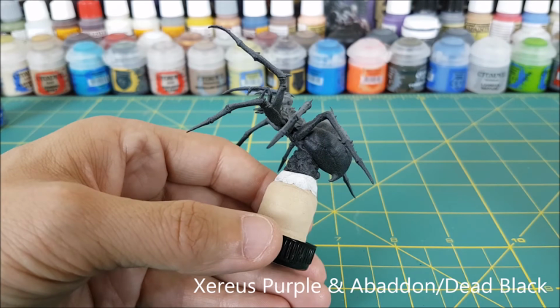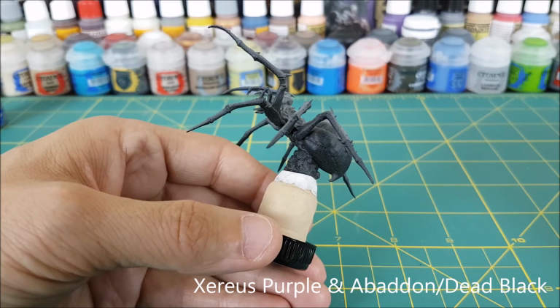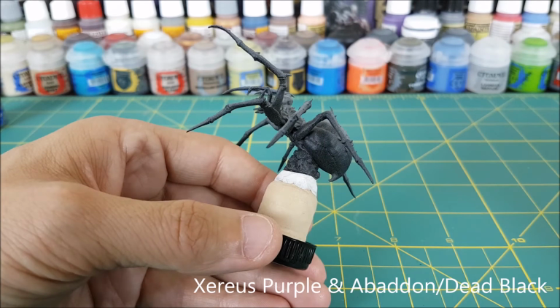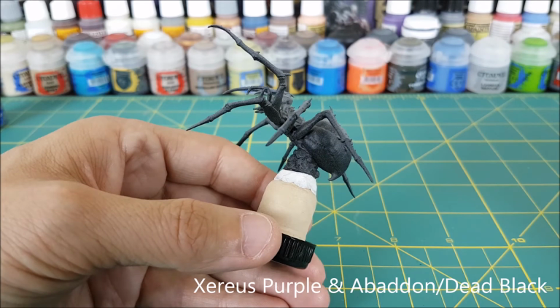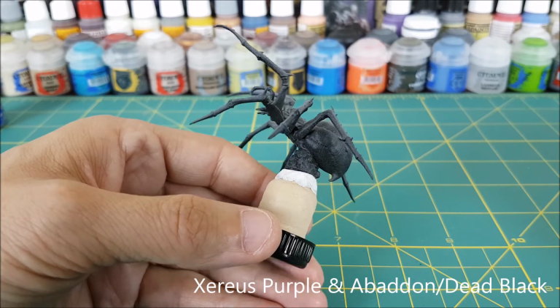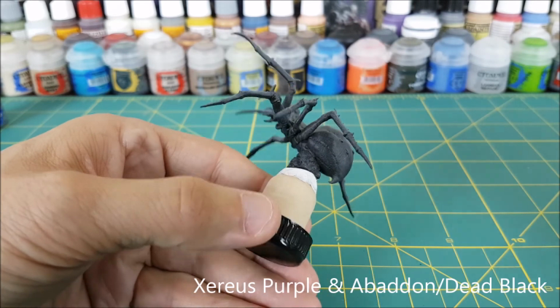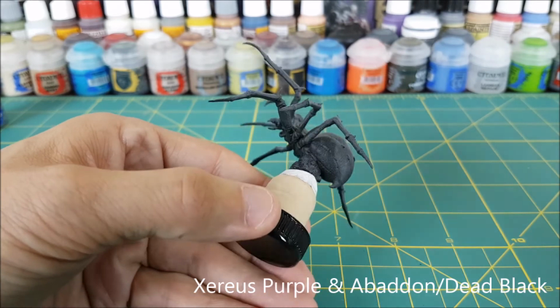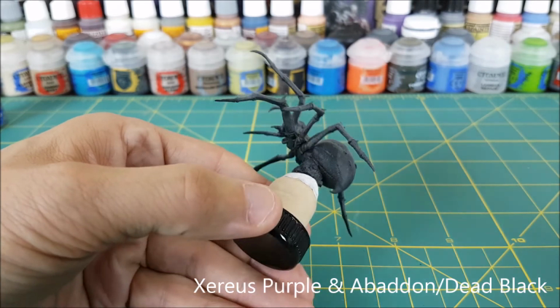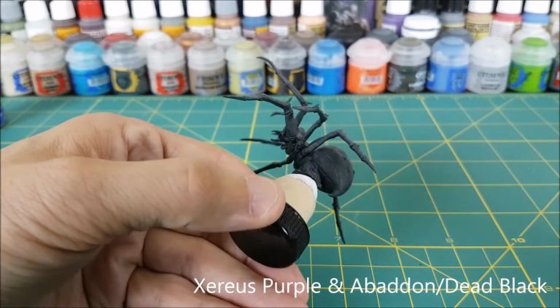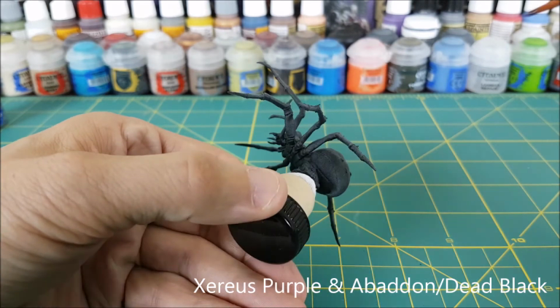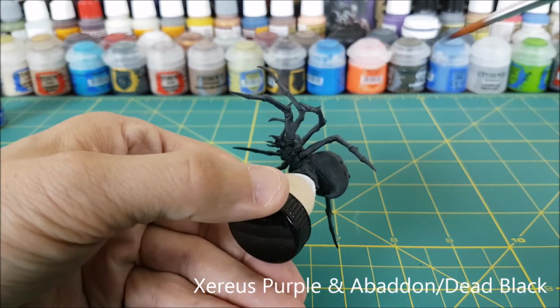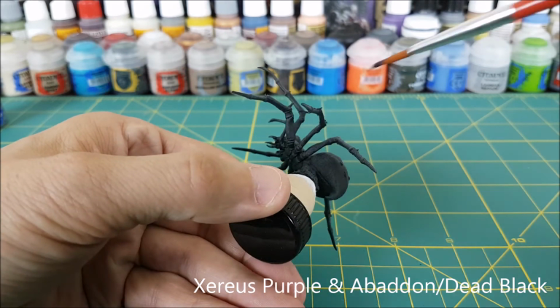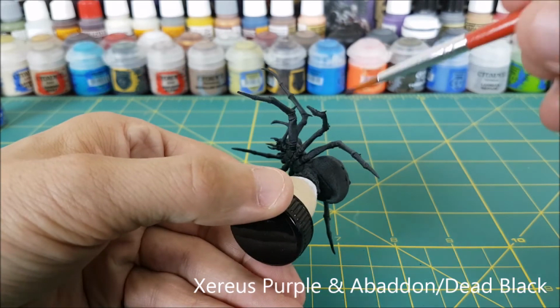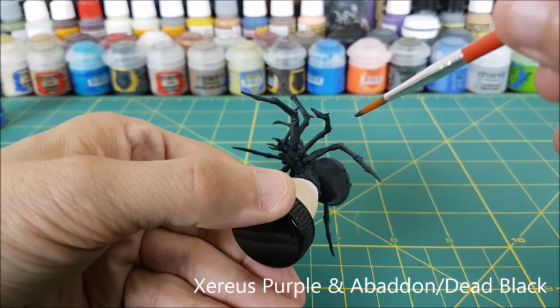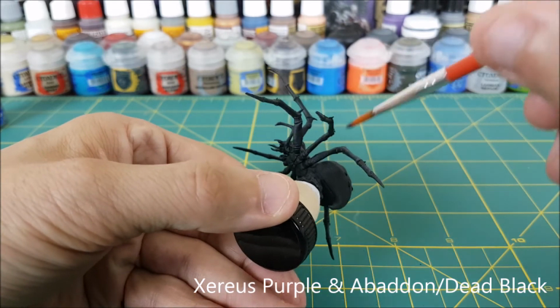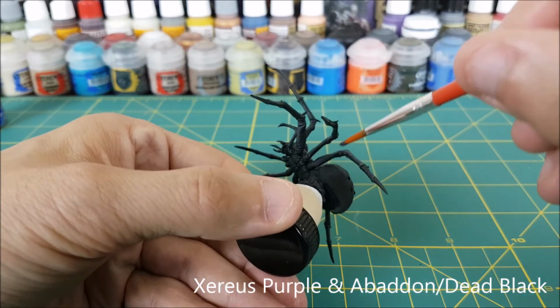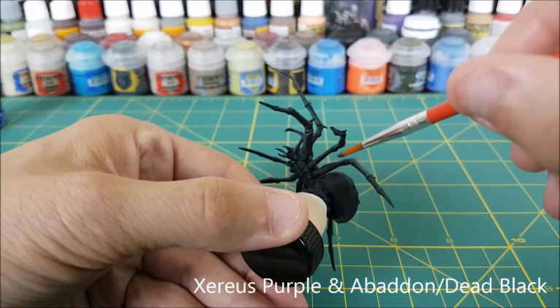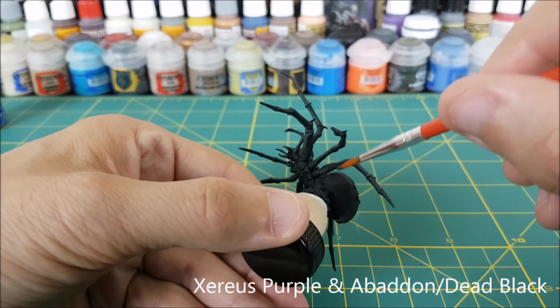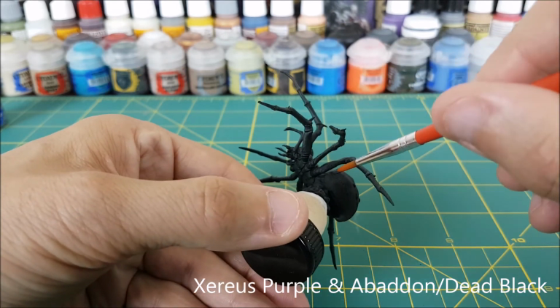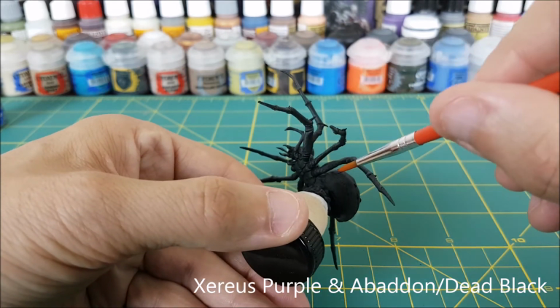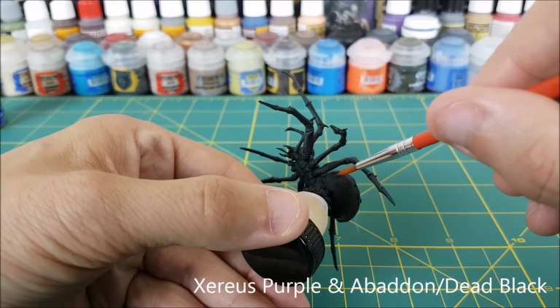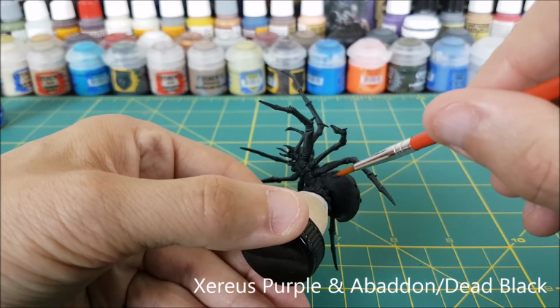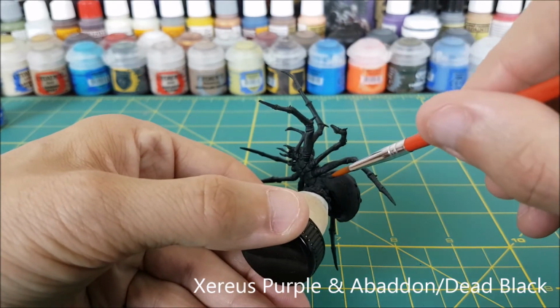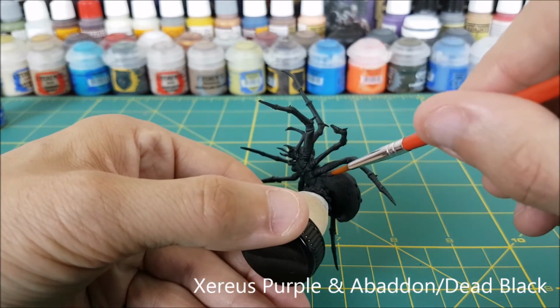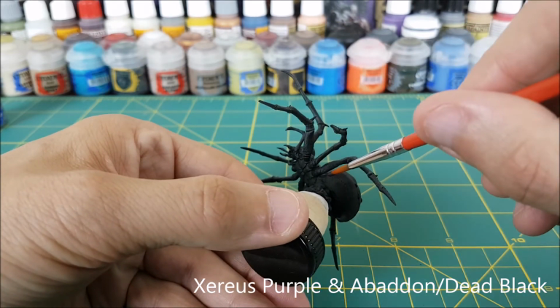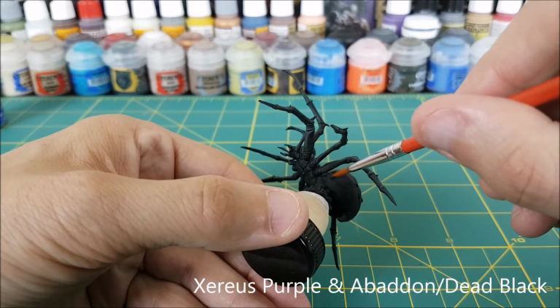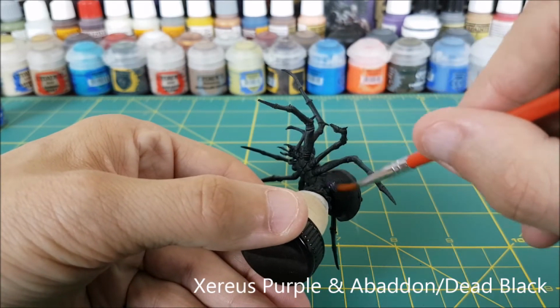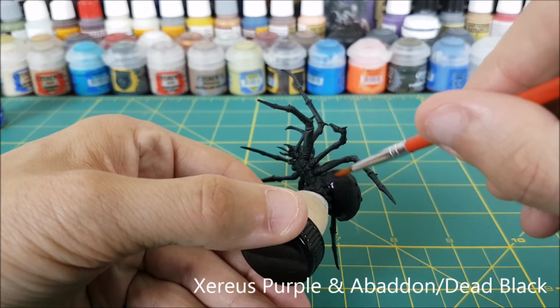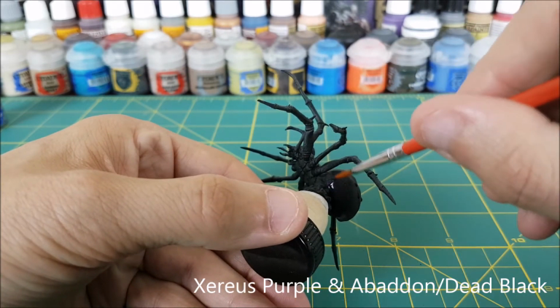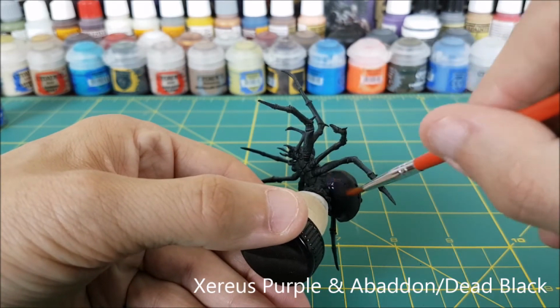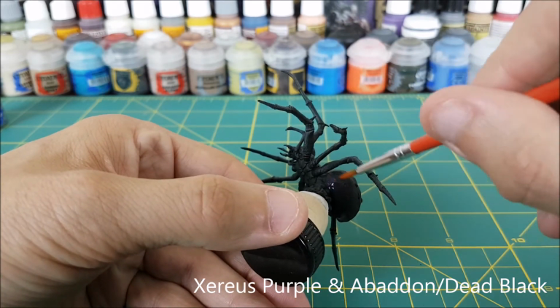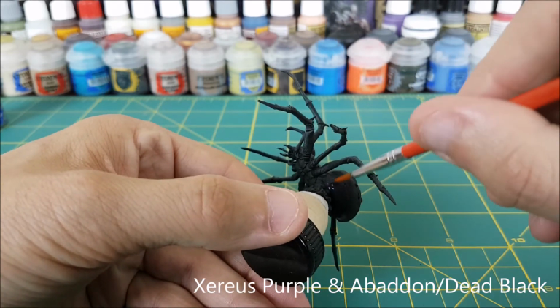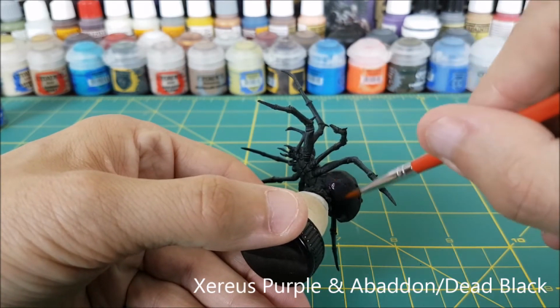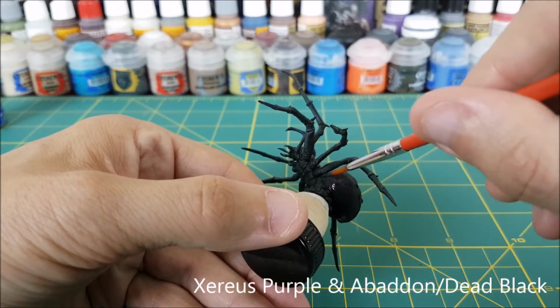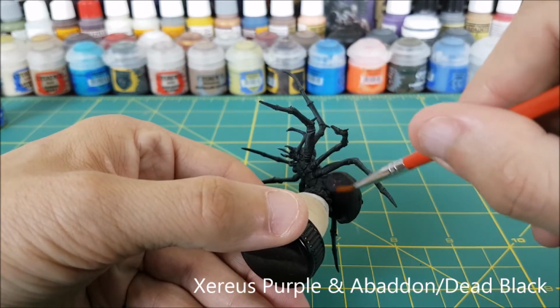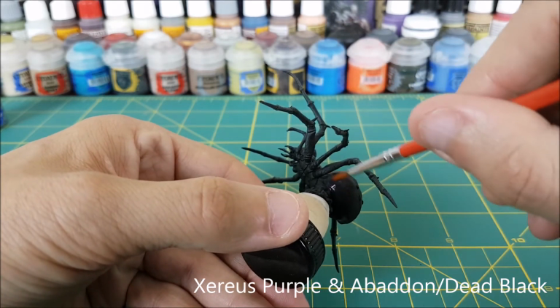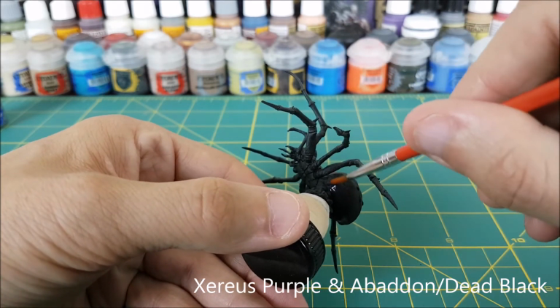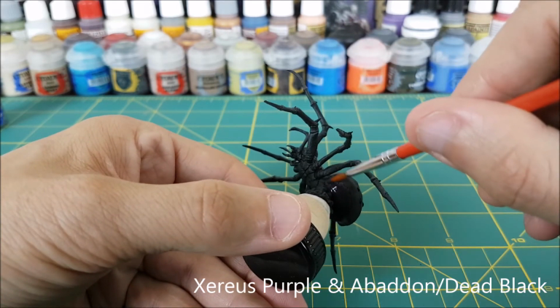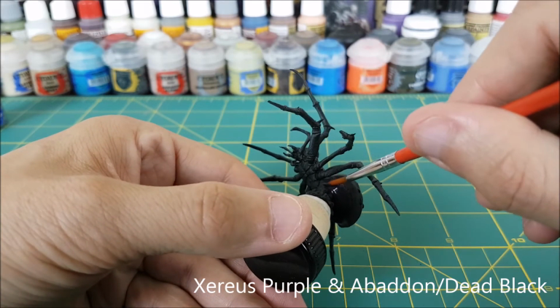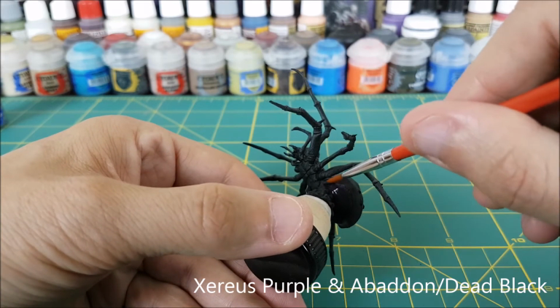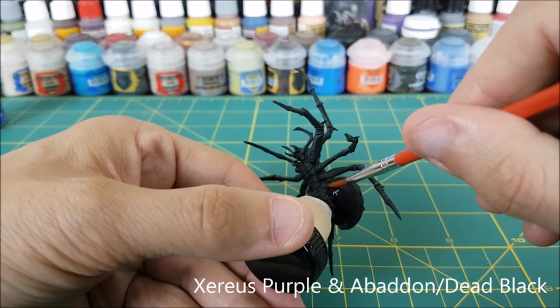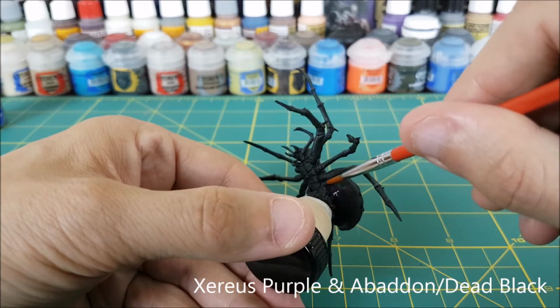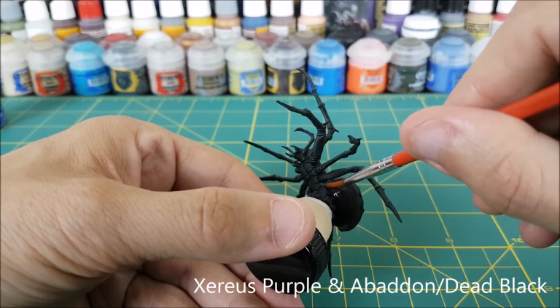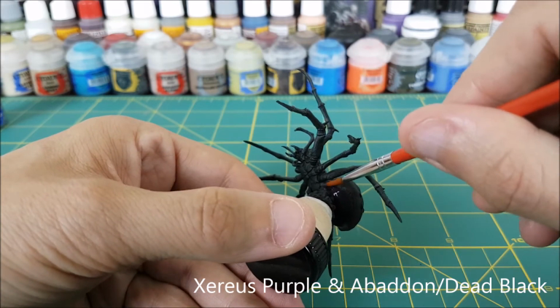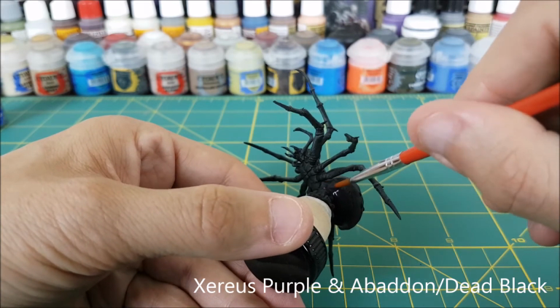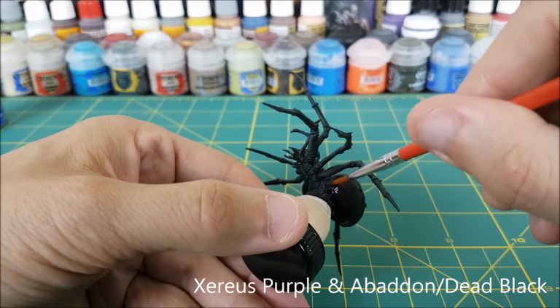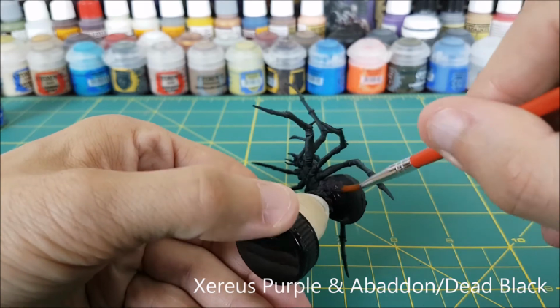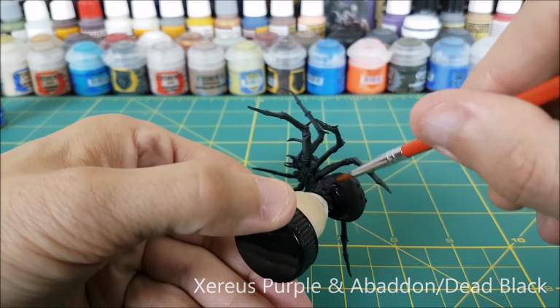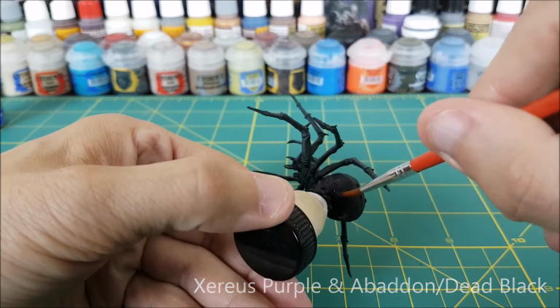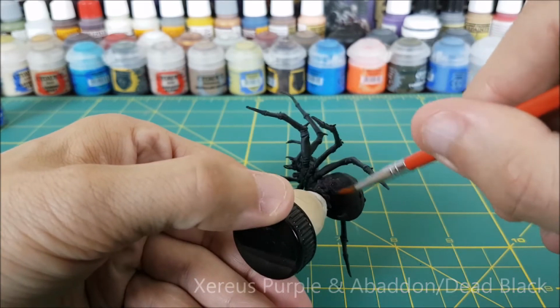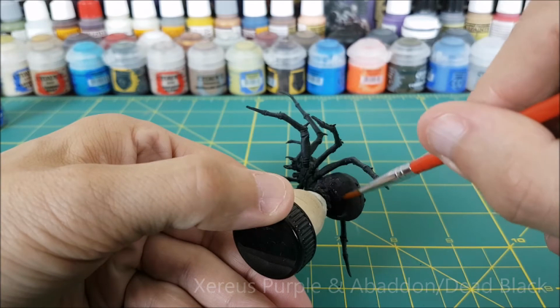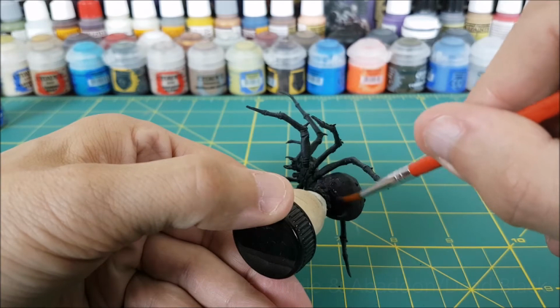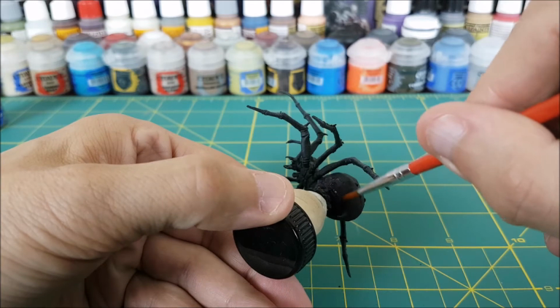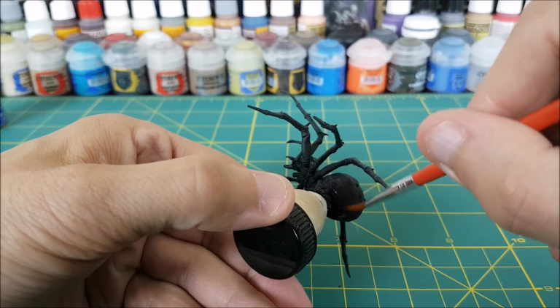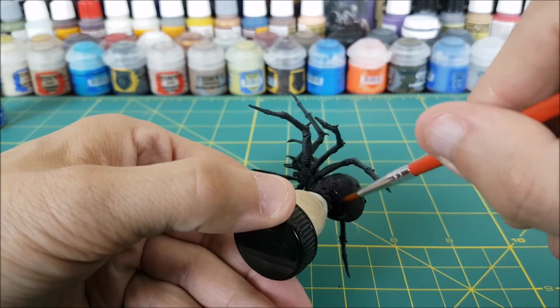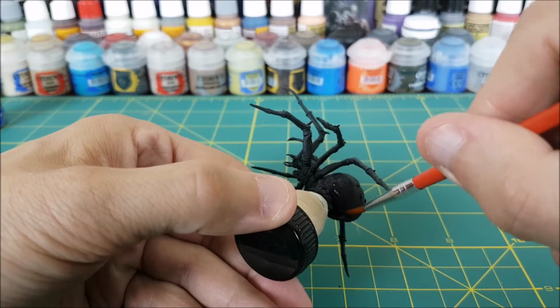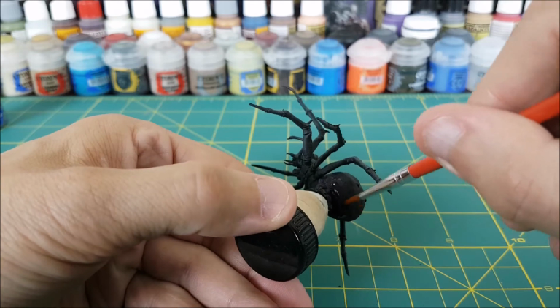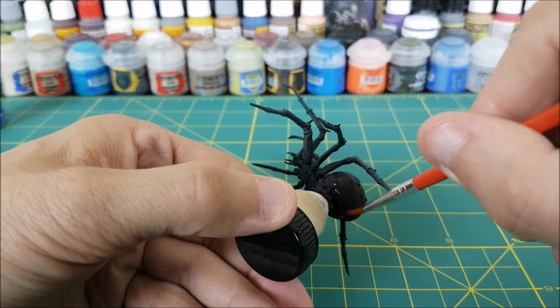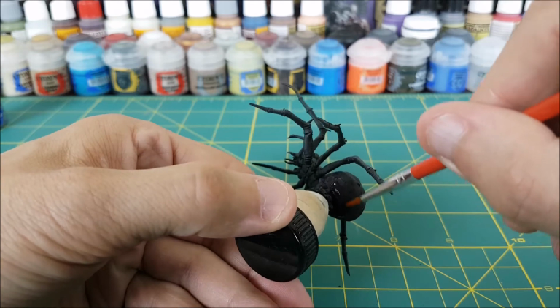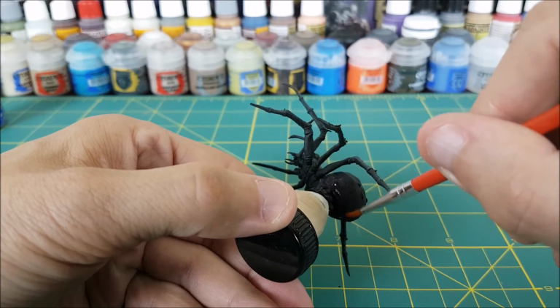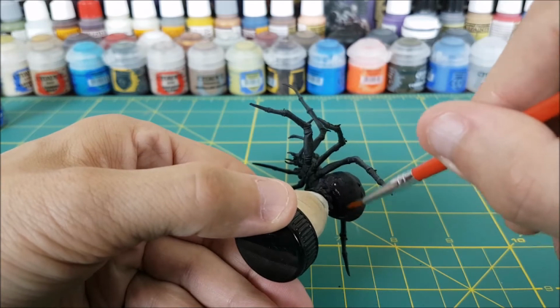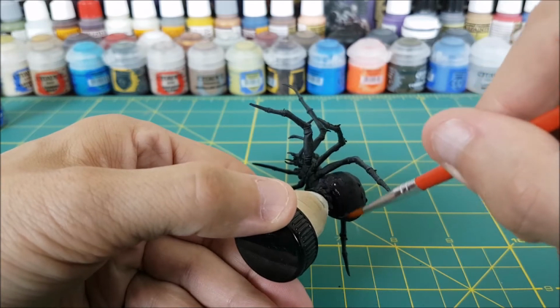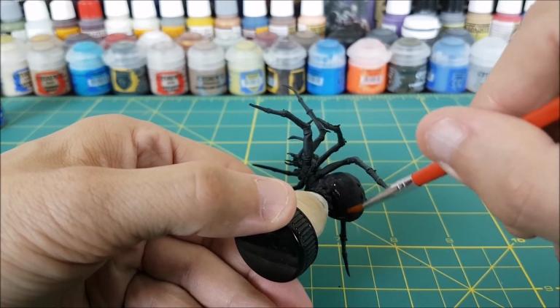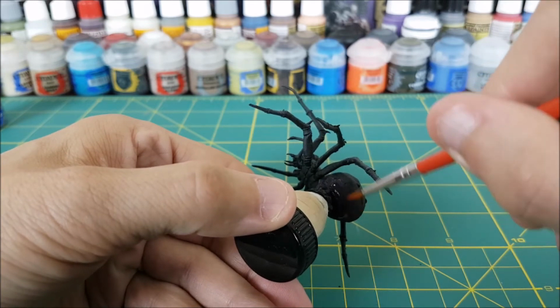If you want your spider to have a more realistic look, then I would suggest using a dark and light brown instead of purple, and just follow the exact same steps.